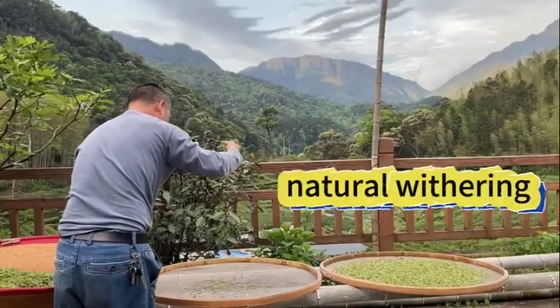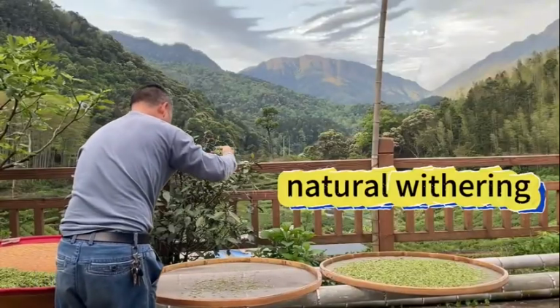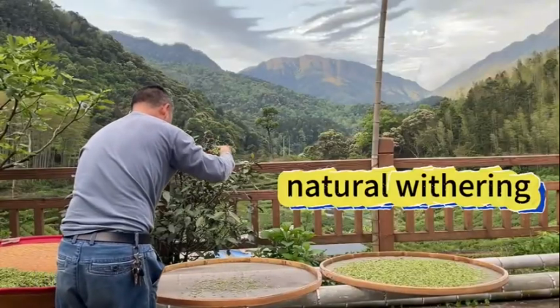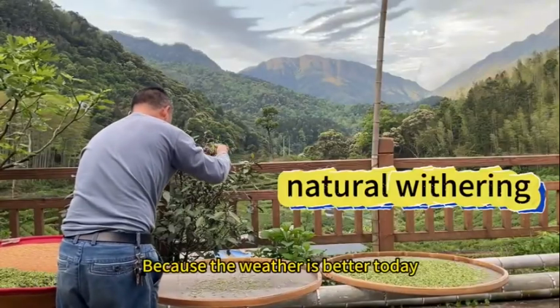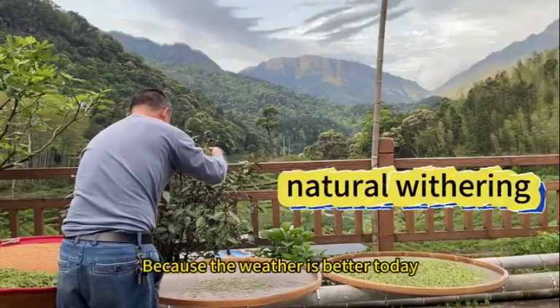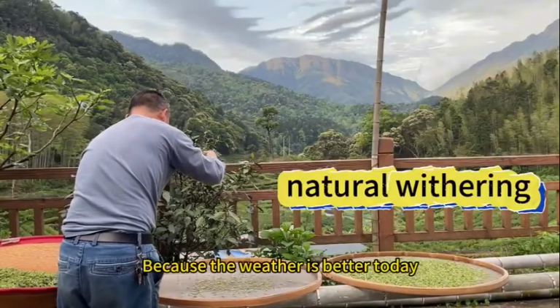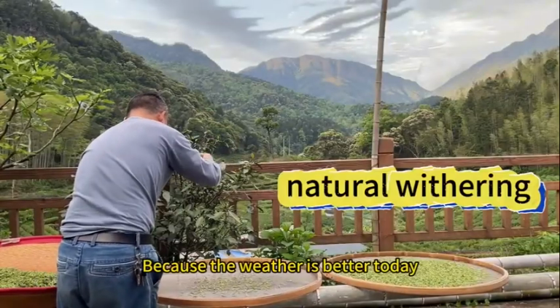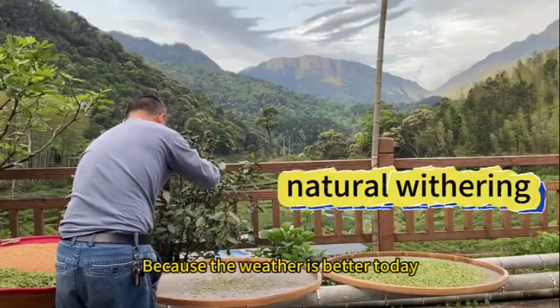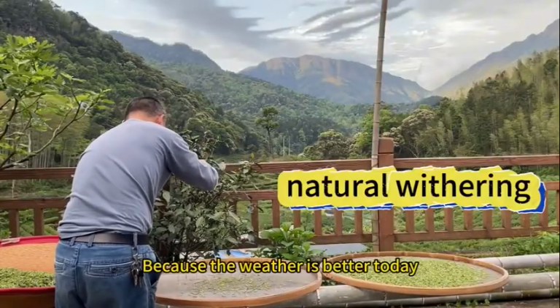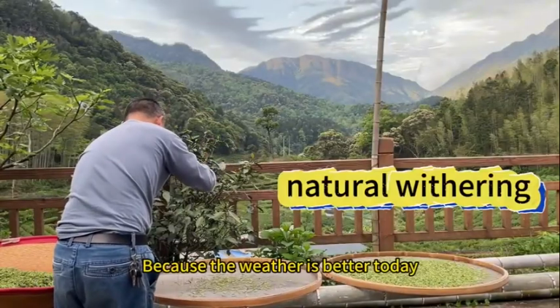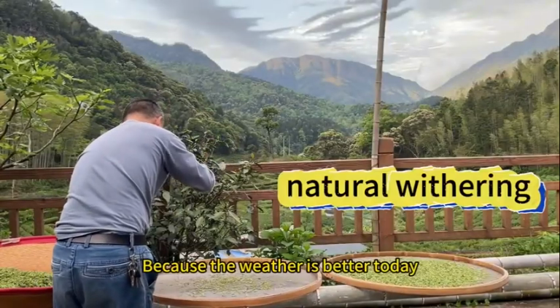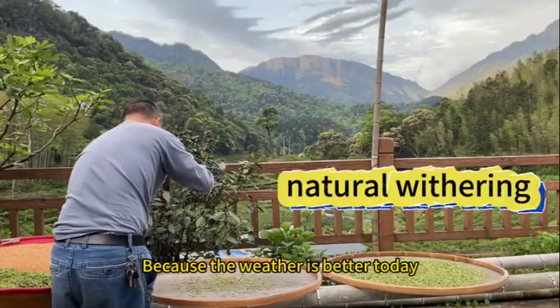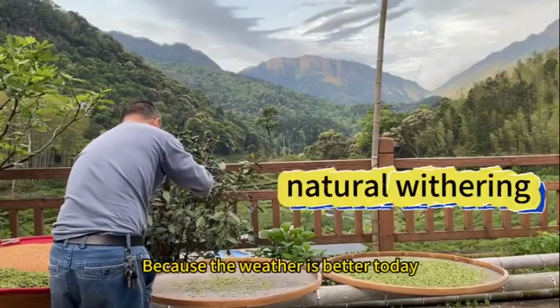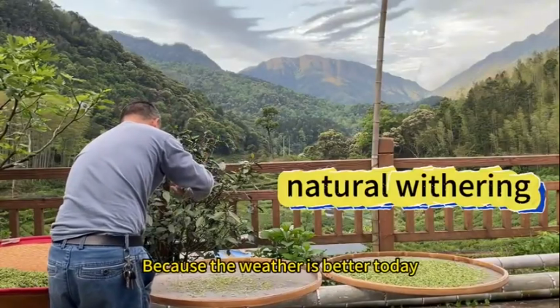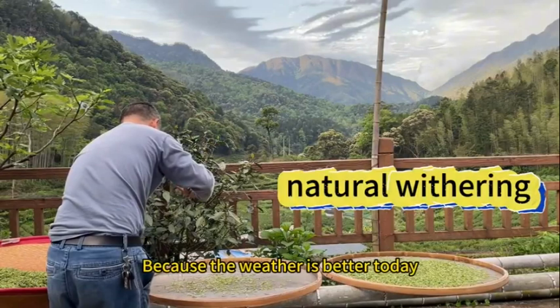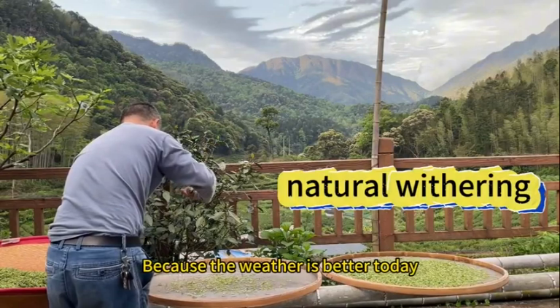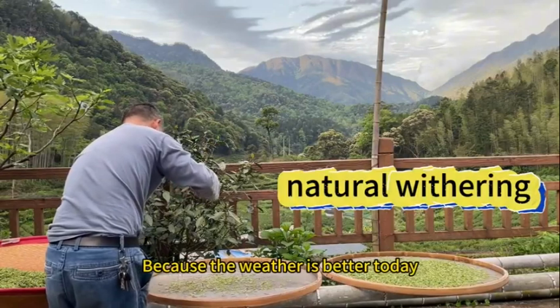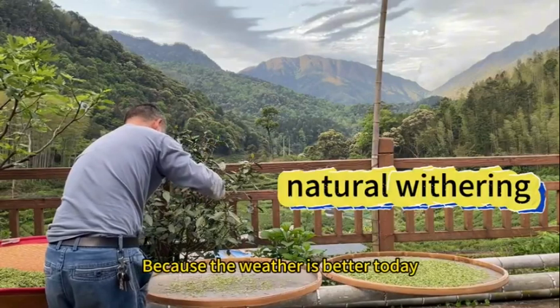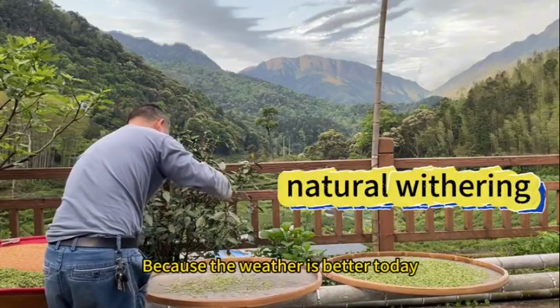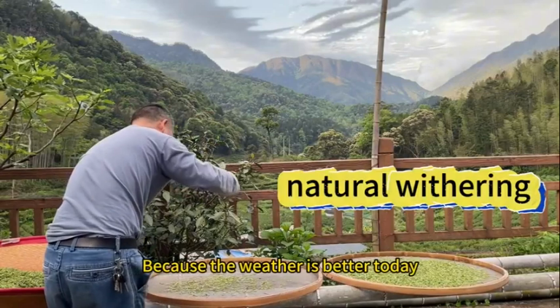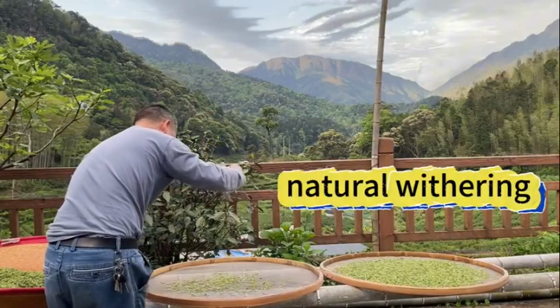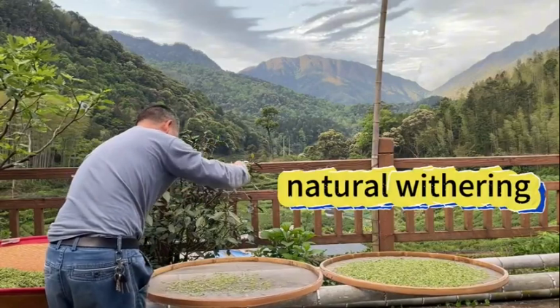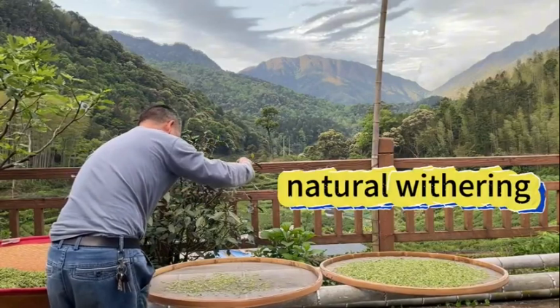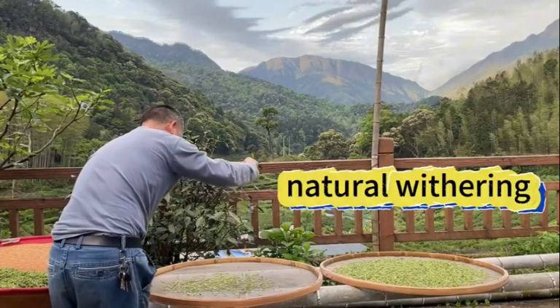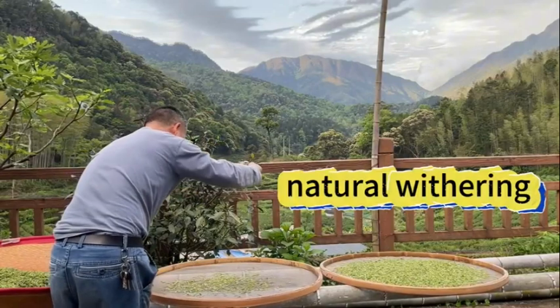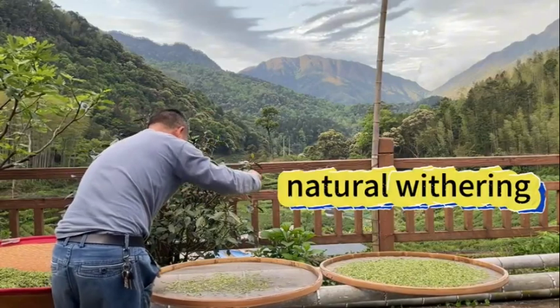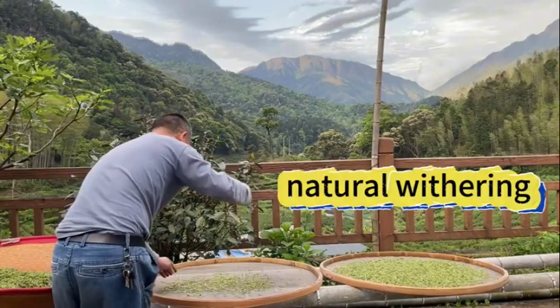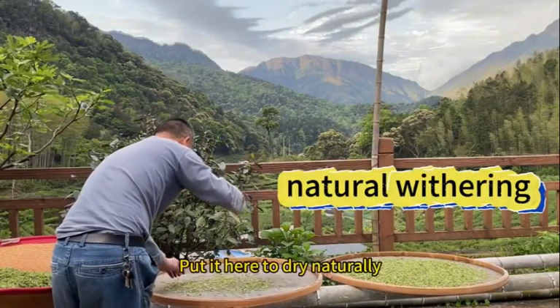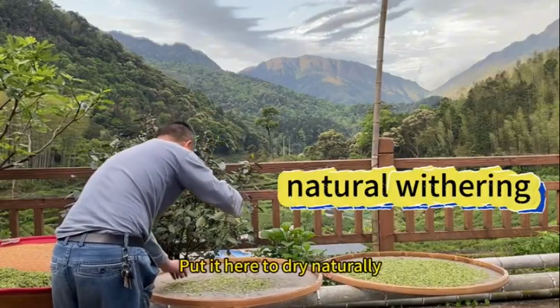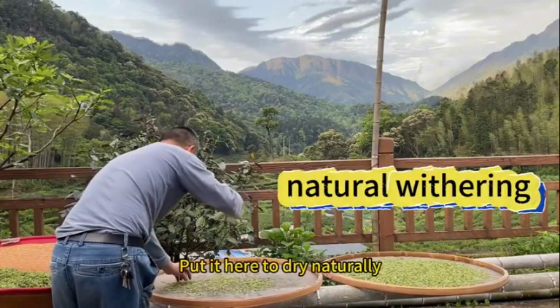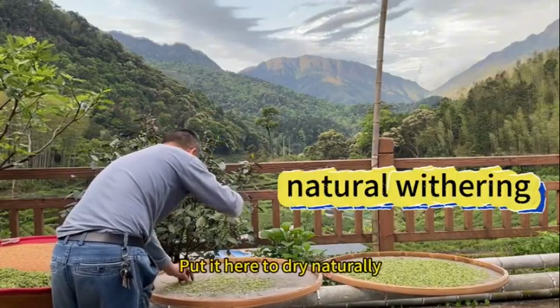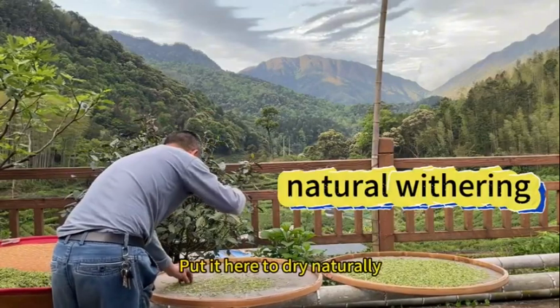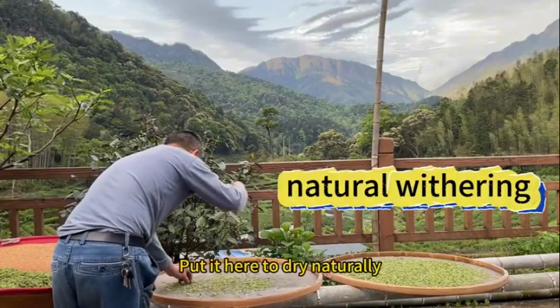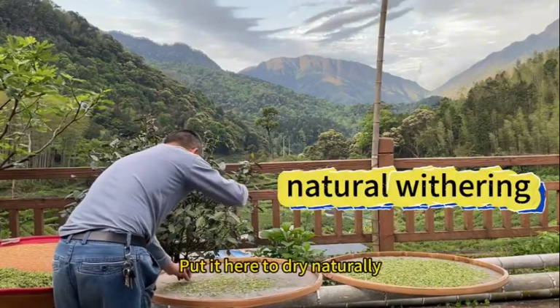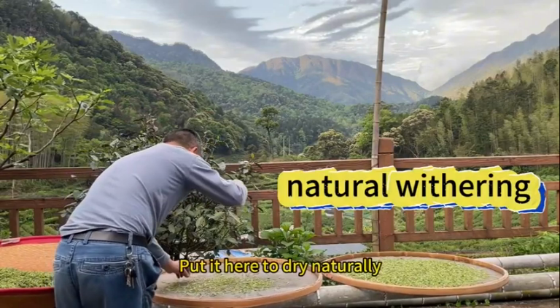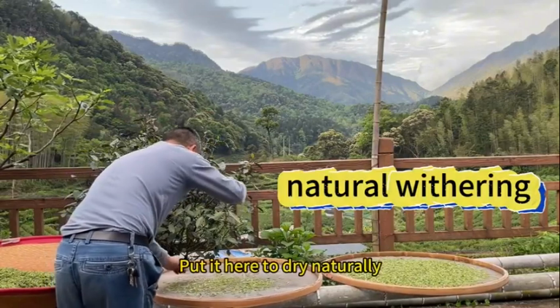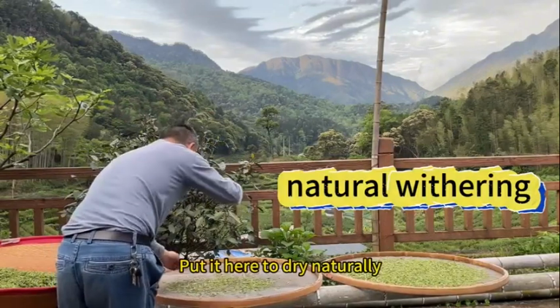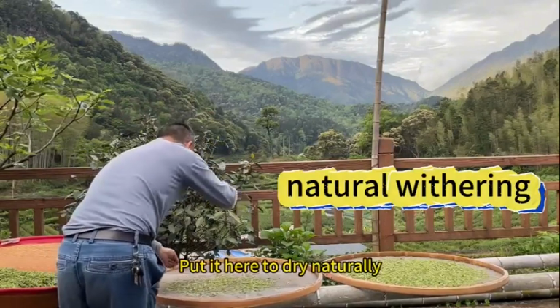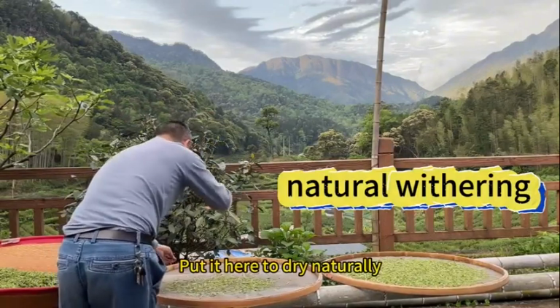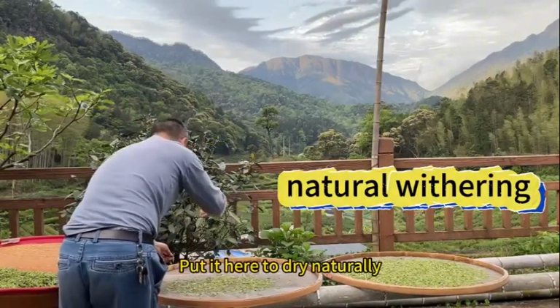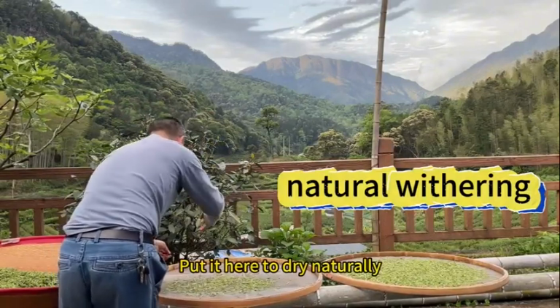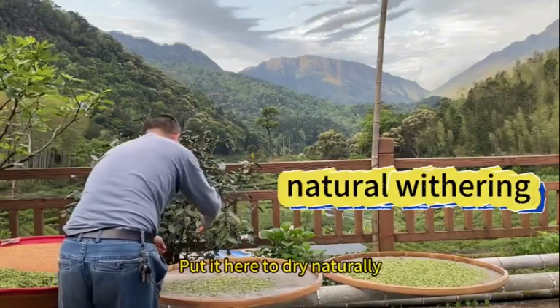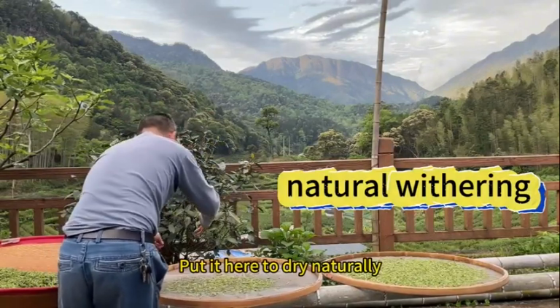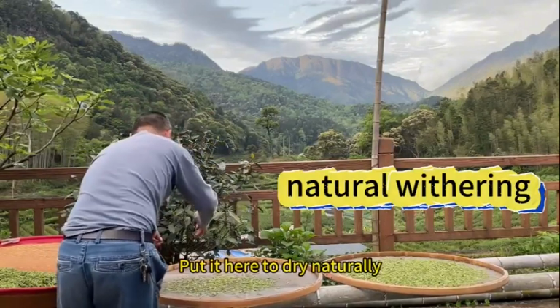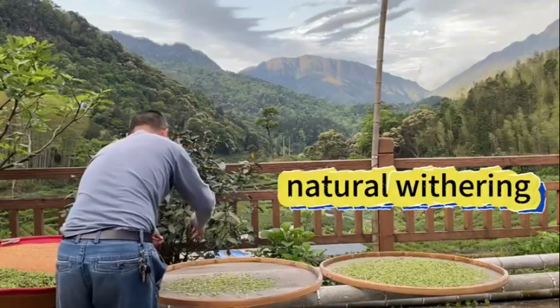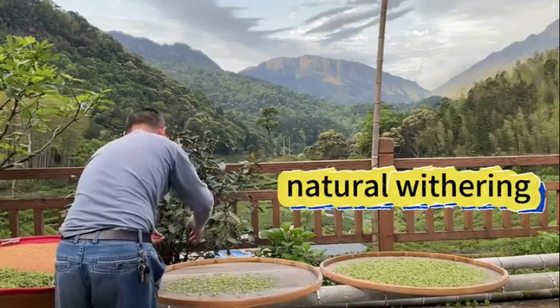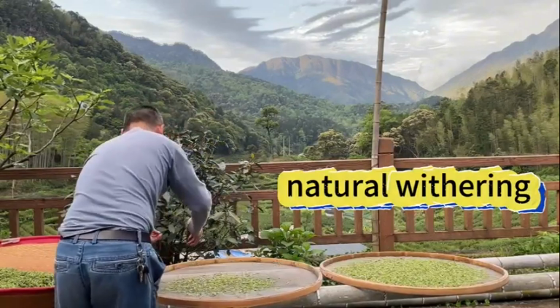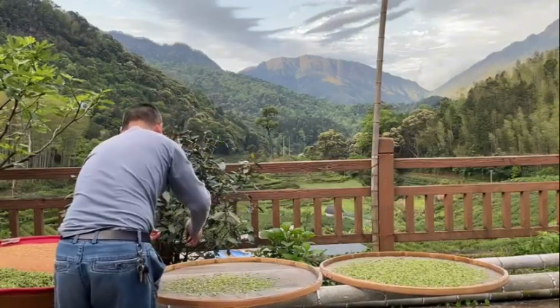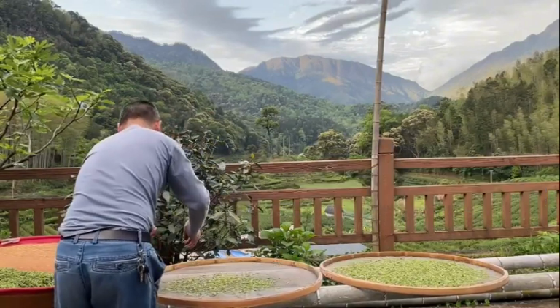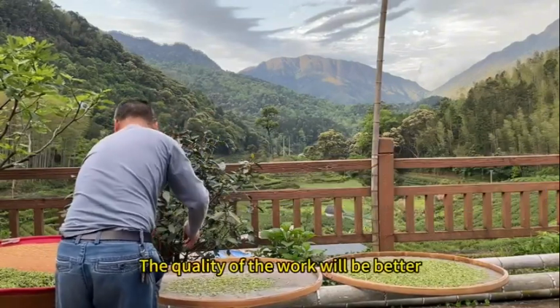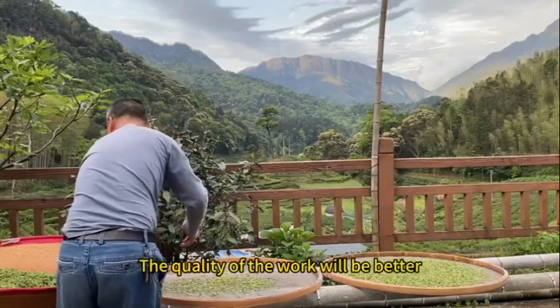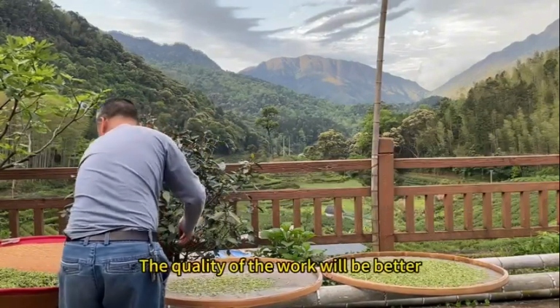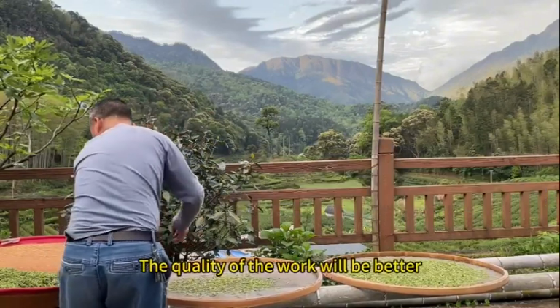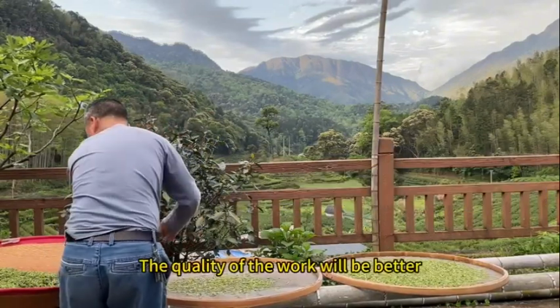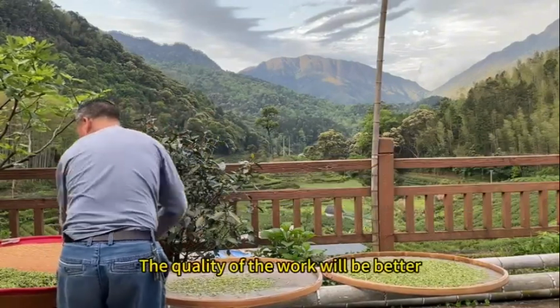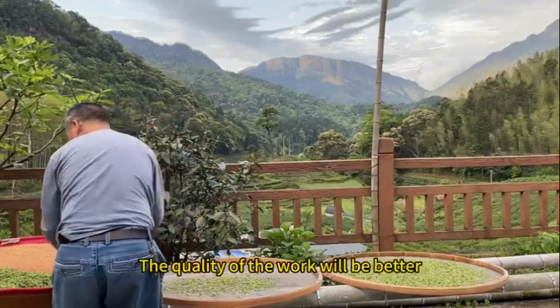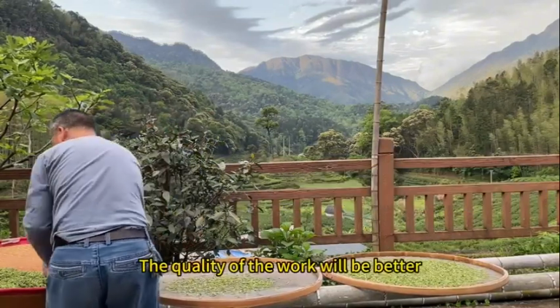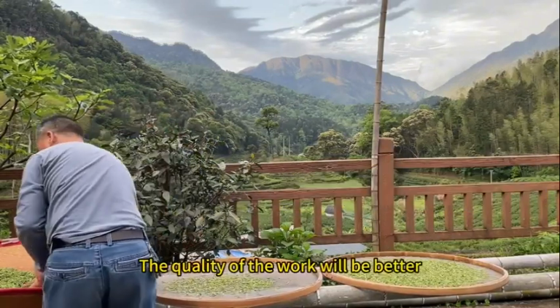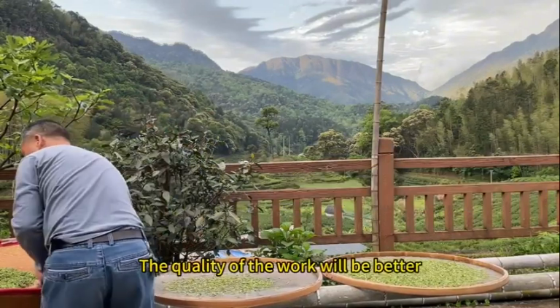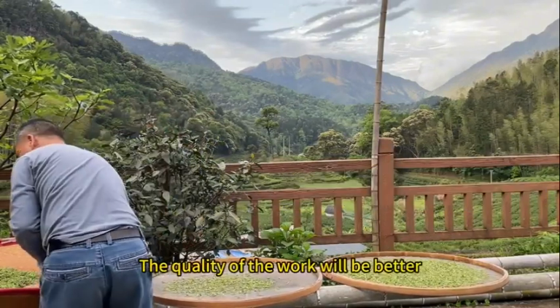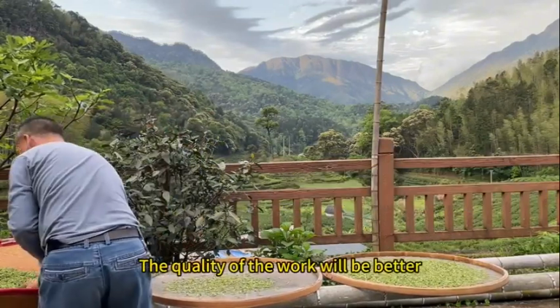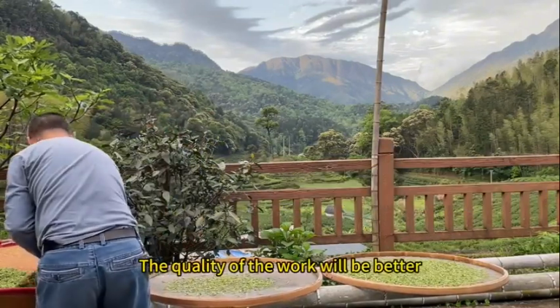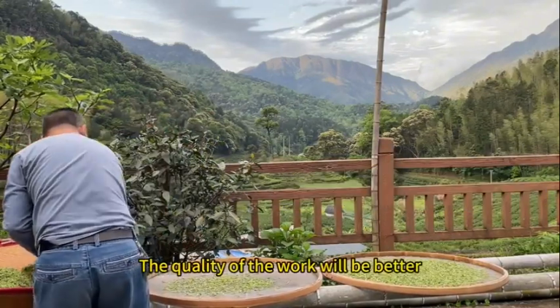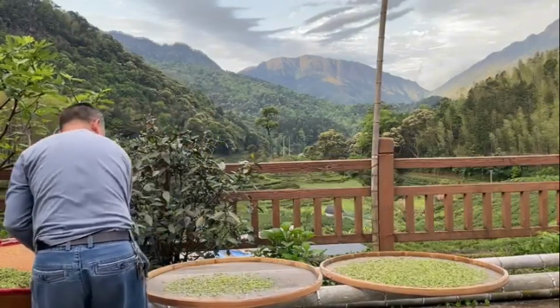Because the weather is better today, we put it here to dry naturally. The quality of the work will be better.